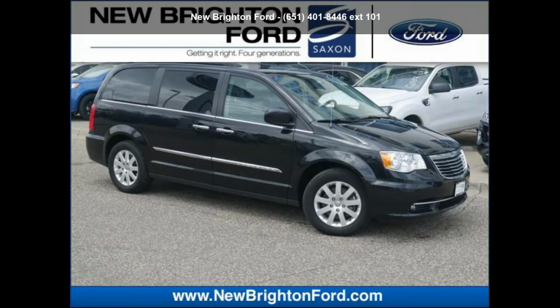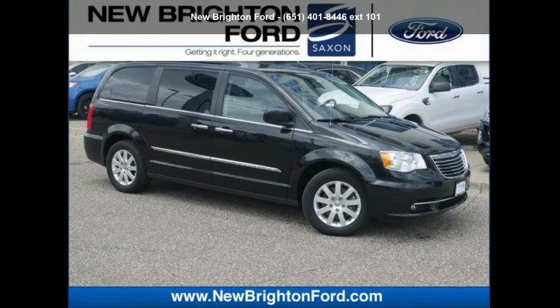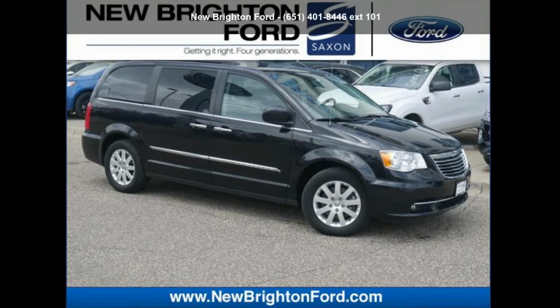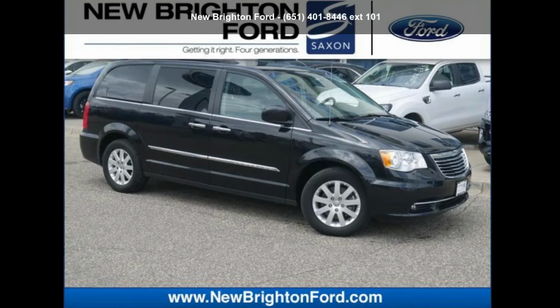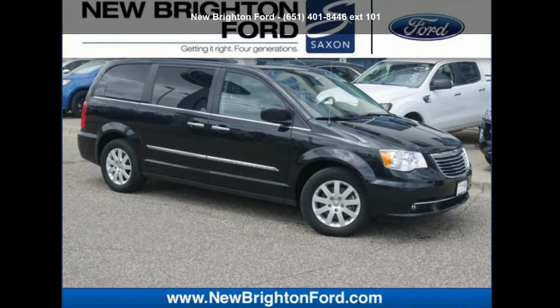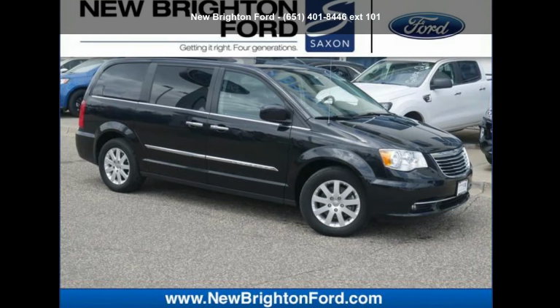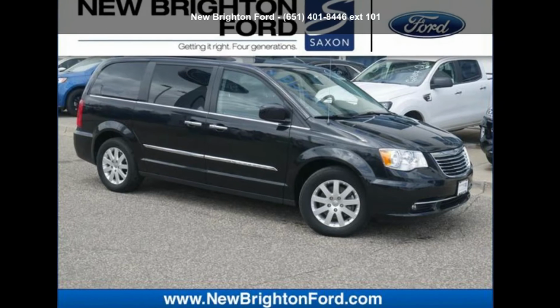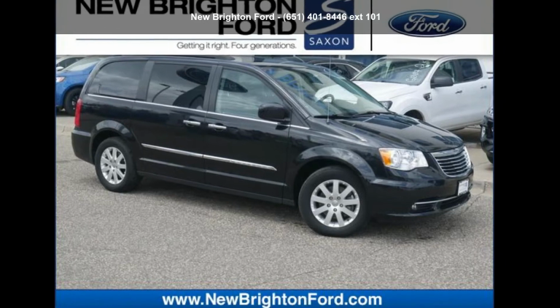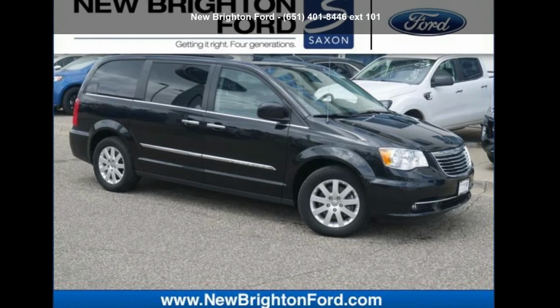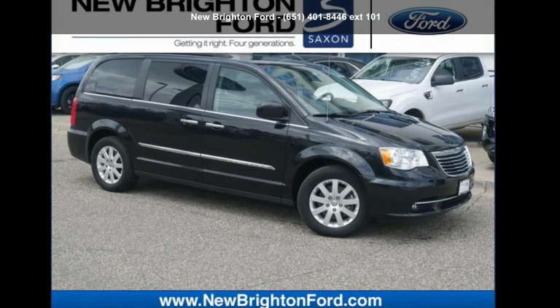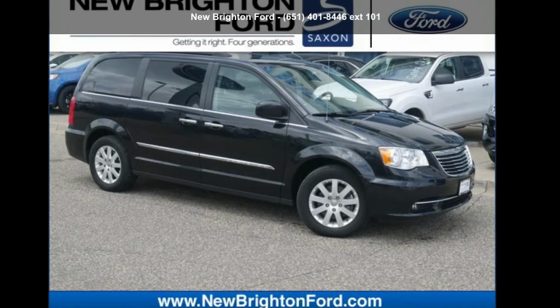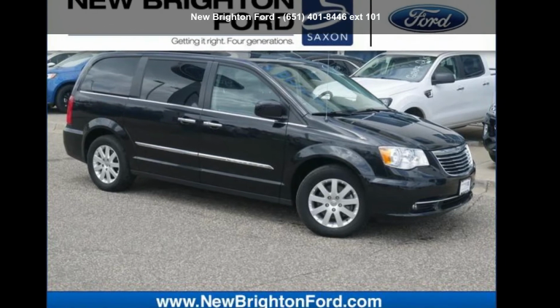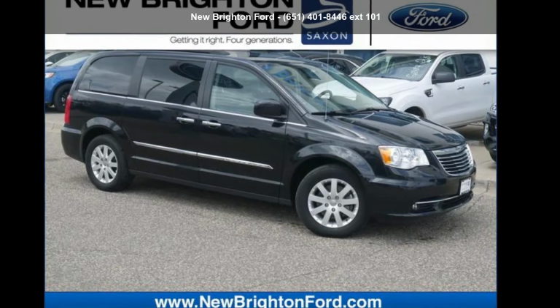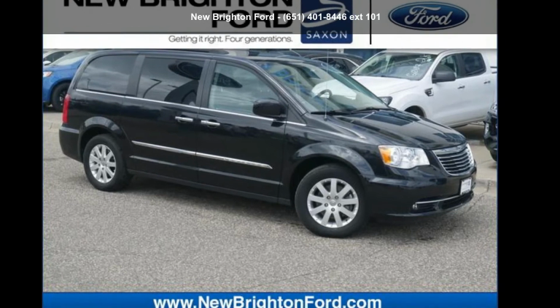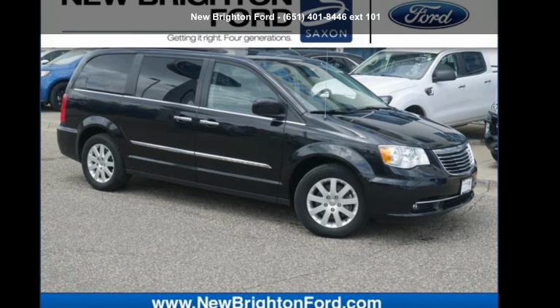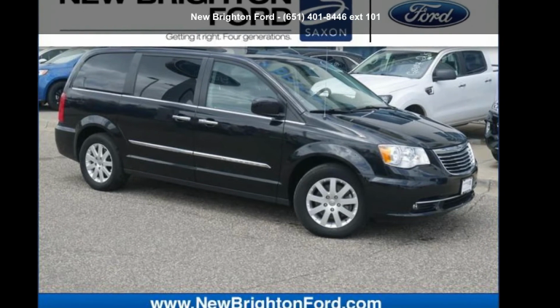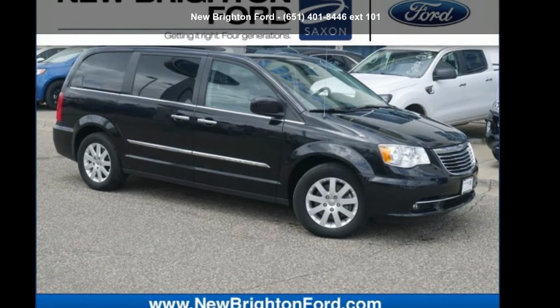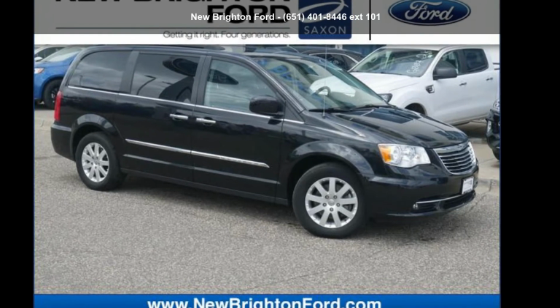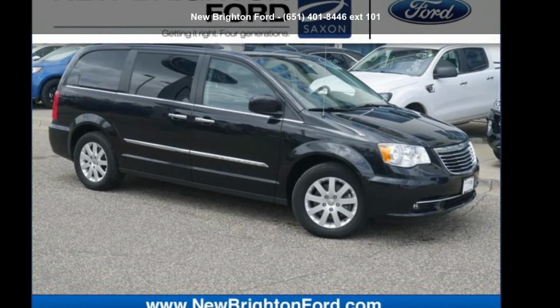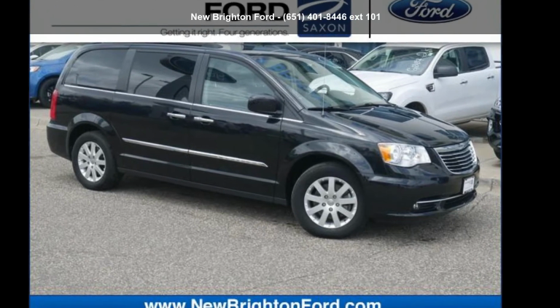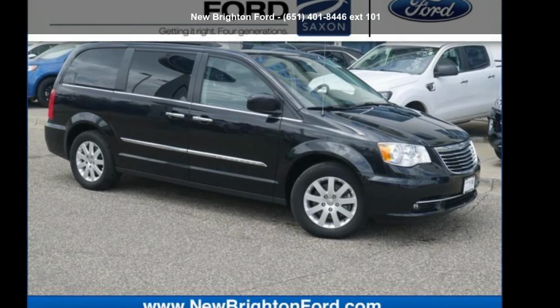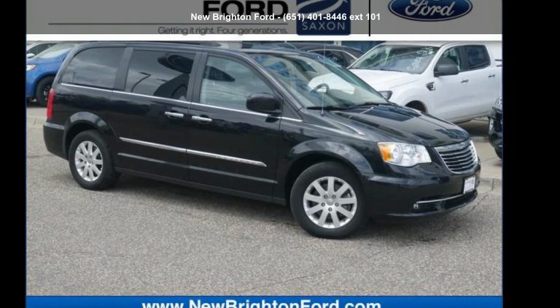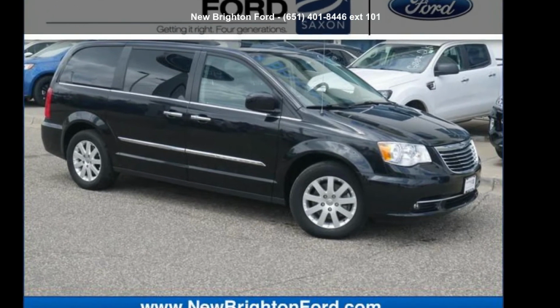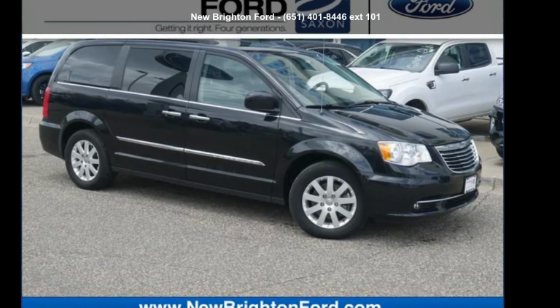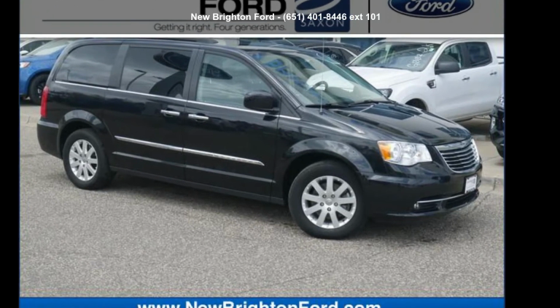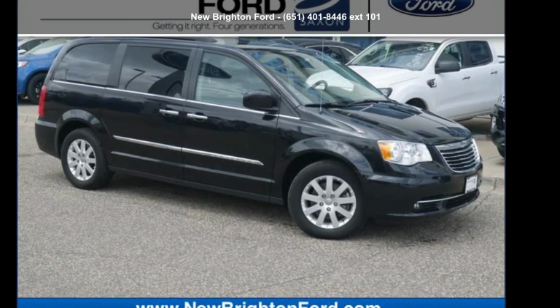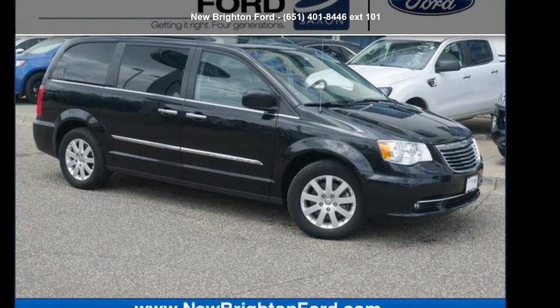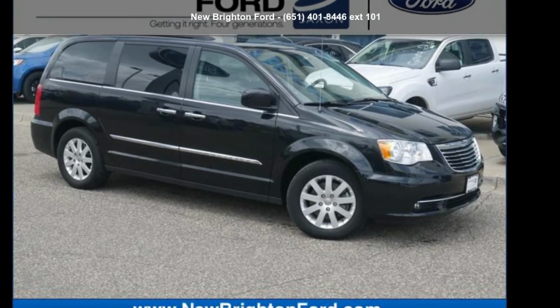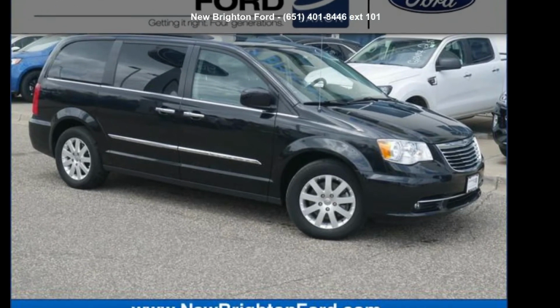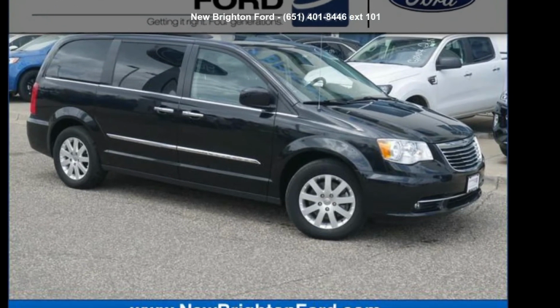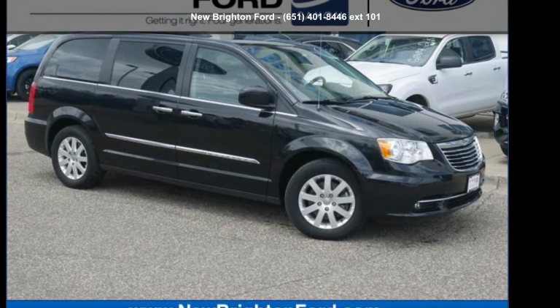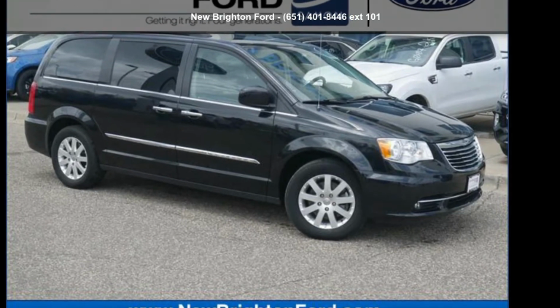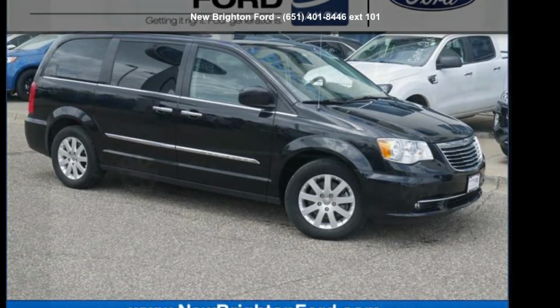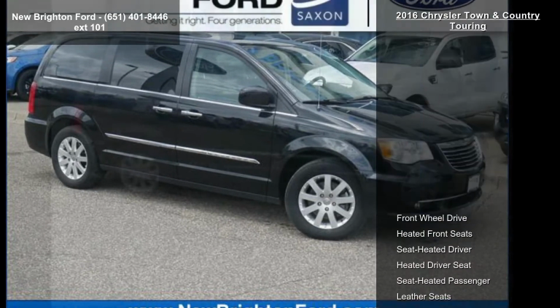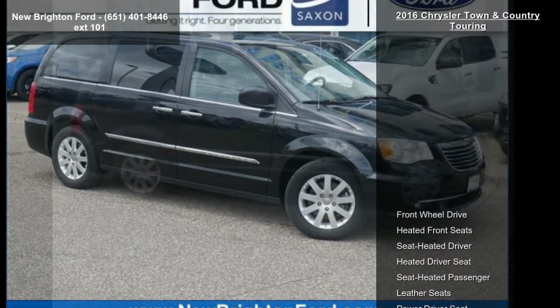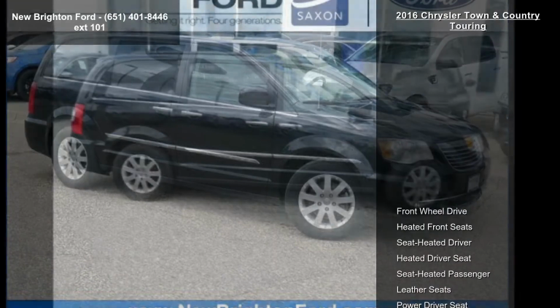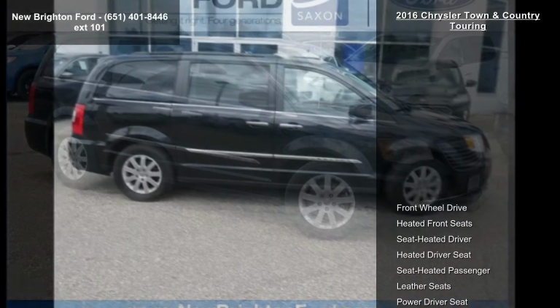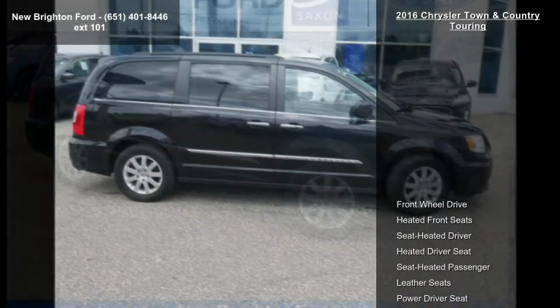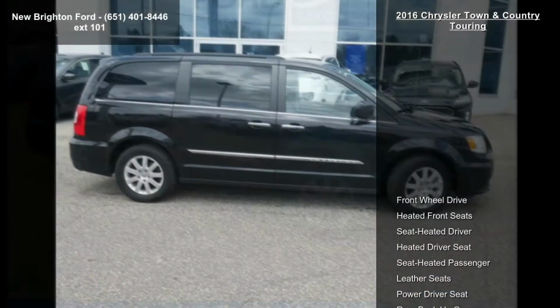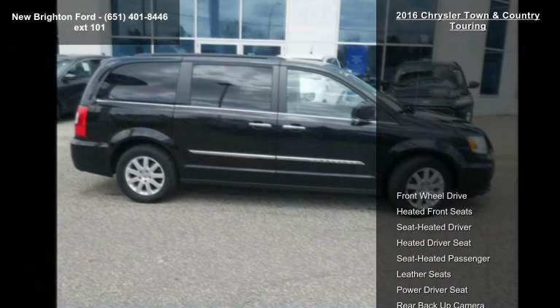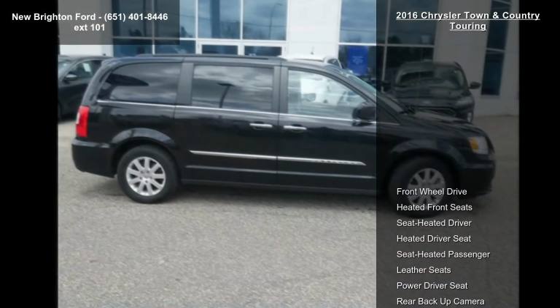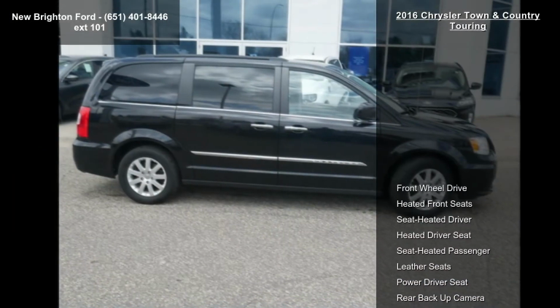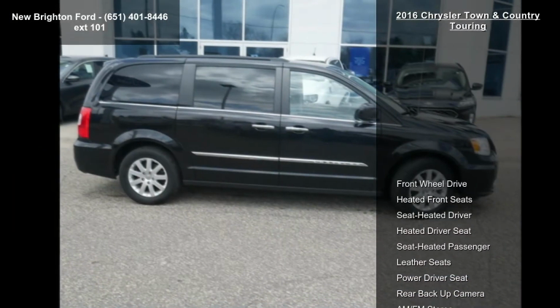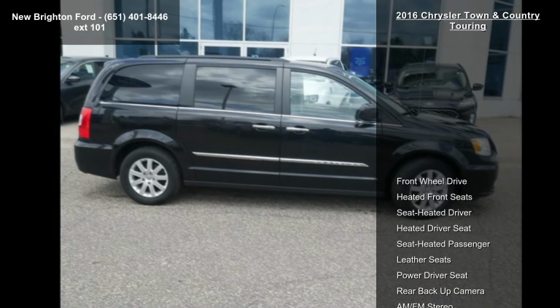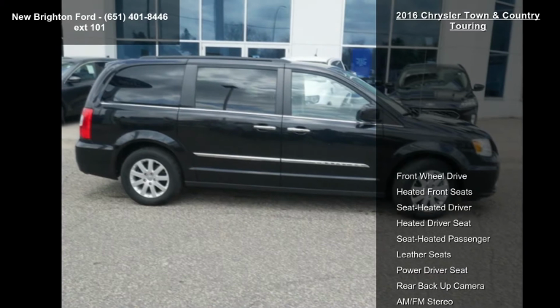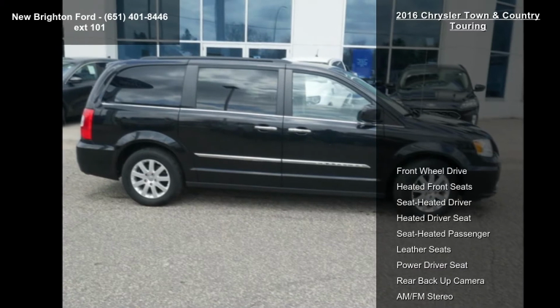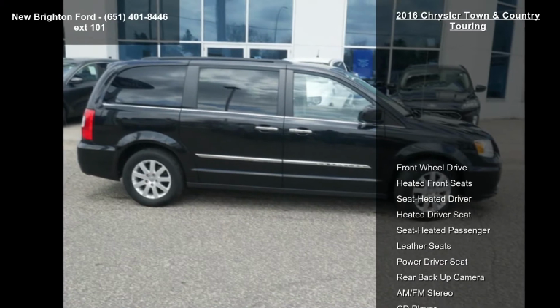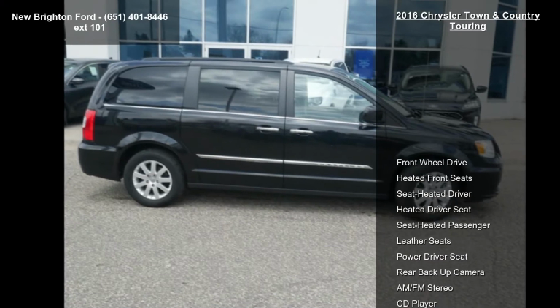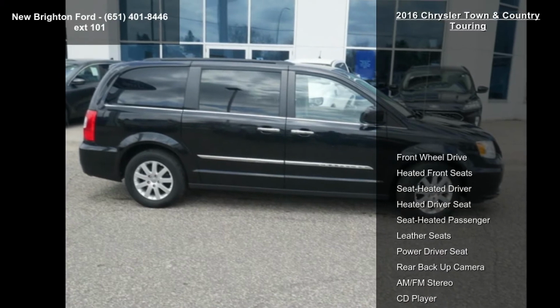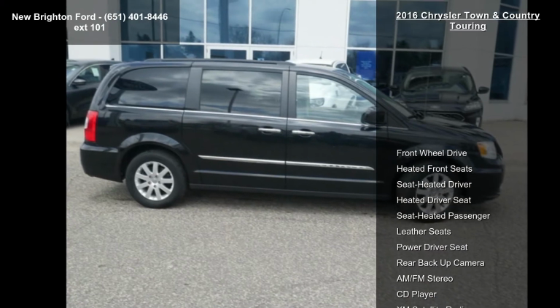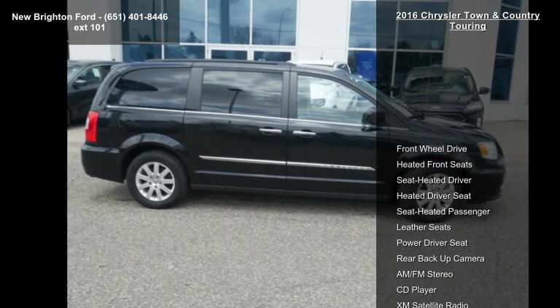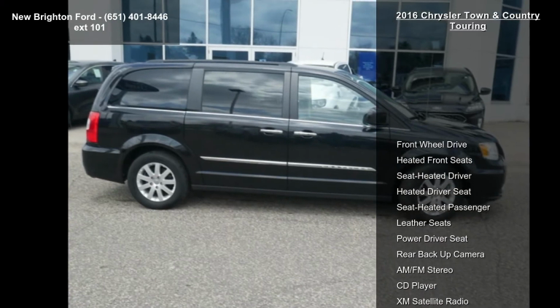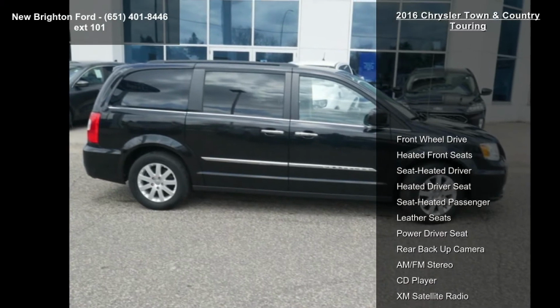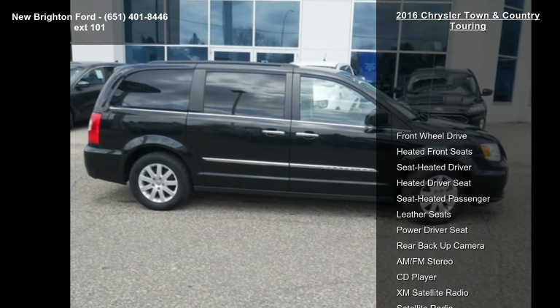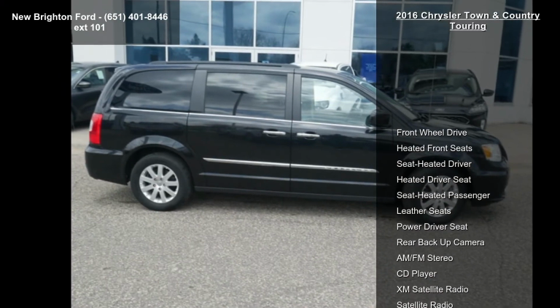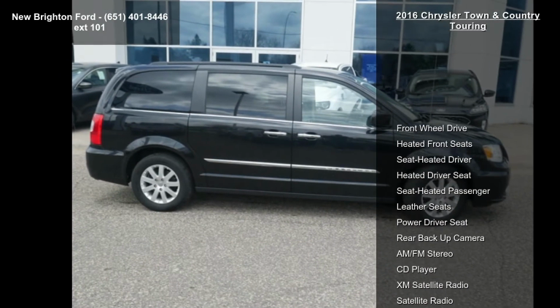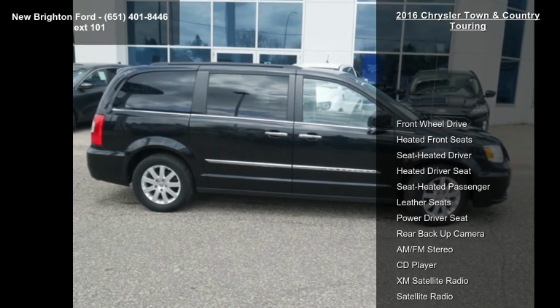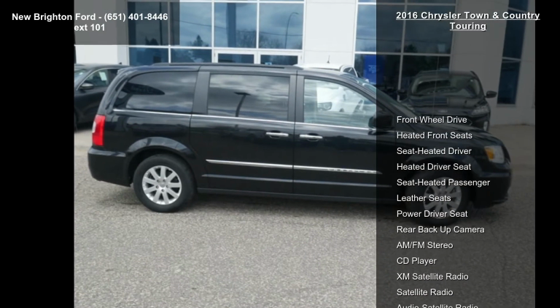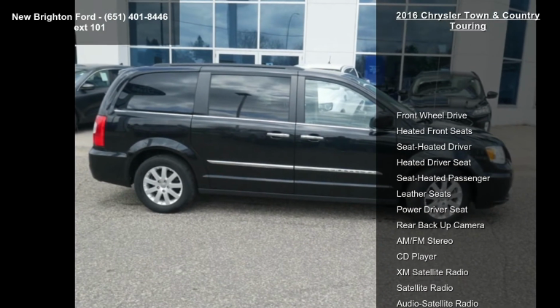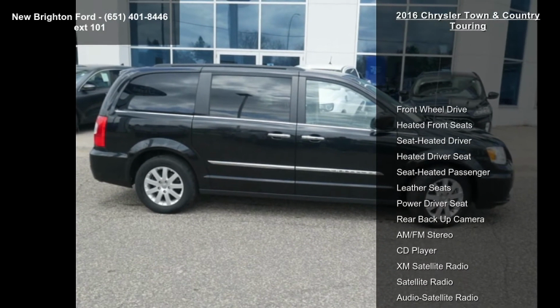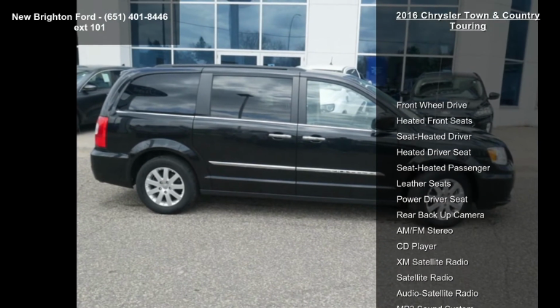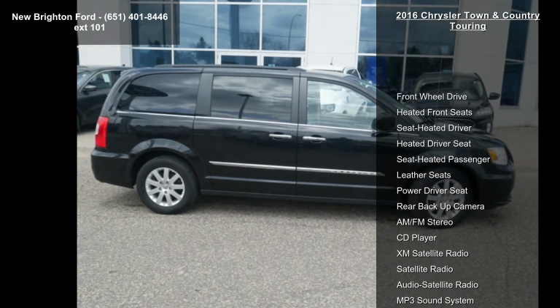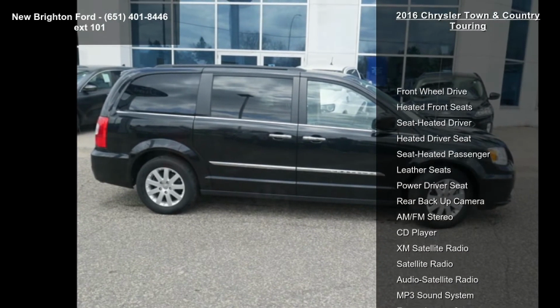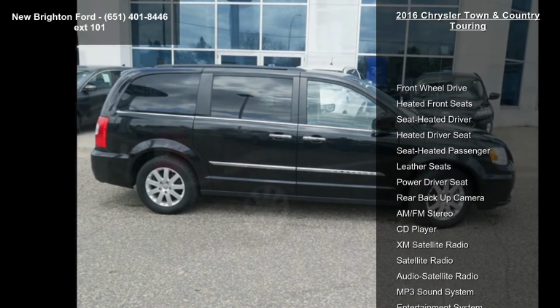Check out this Chrysler 2016 Town & Country Touring. If you are looking for a first-rate auto, this one could be yours today.